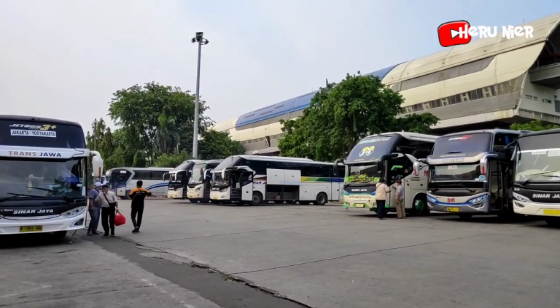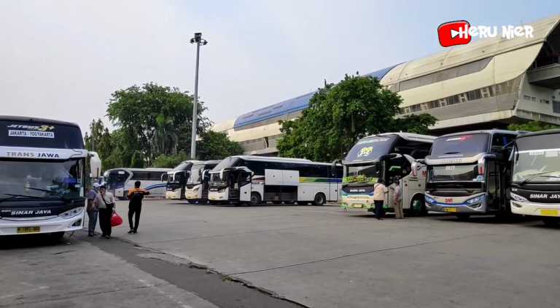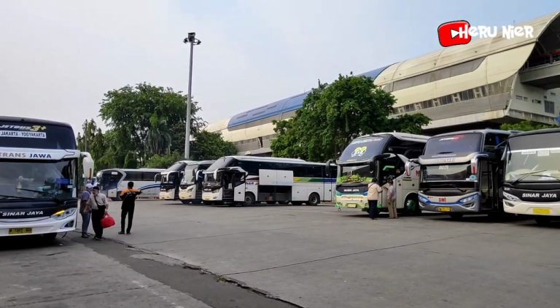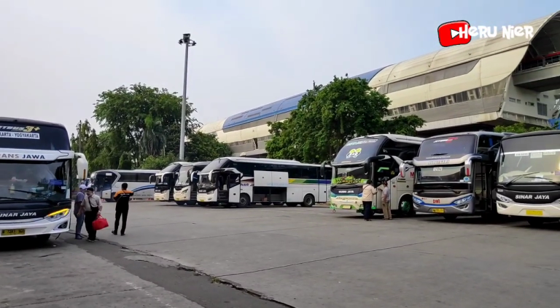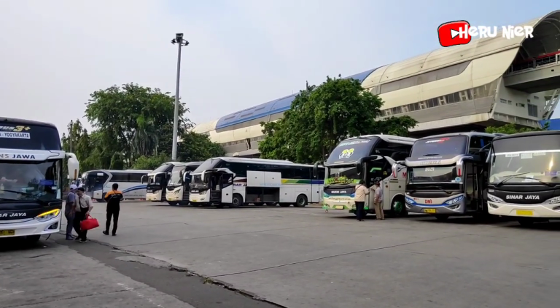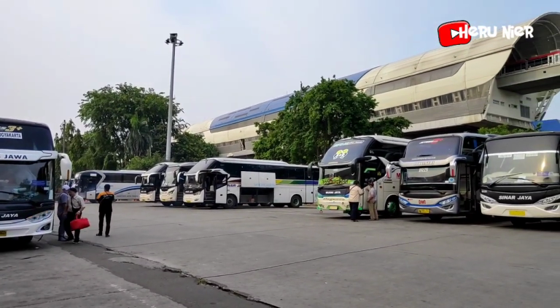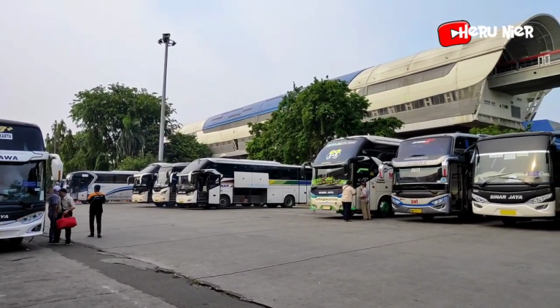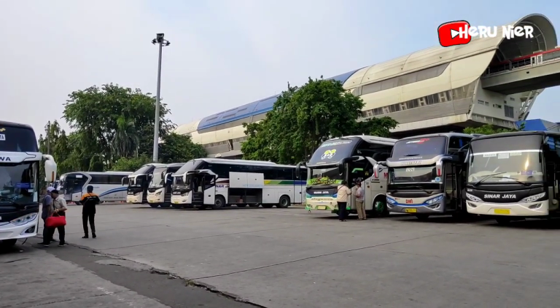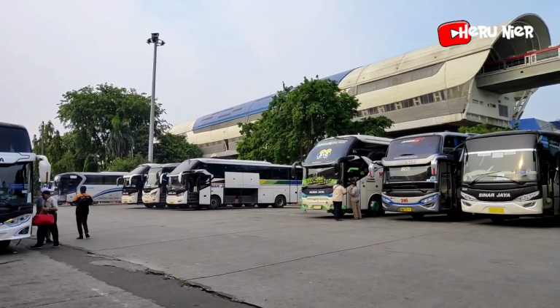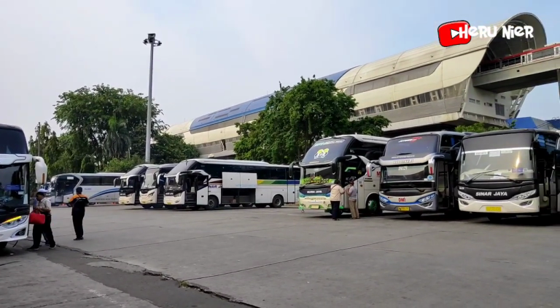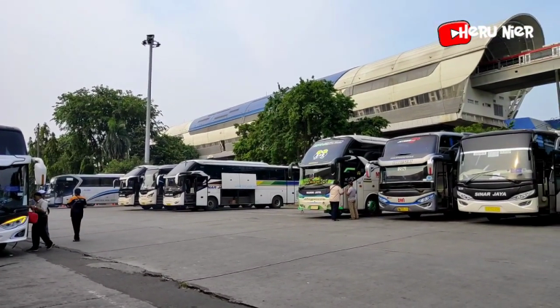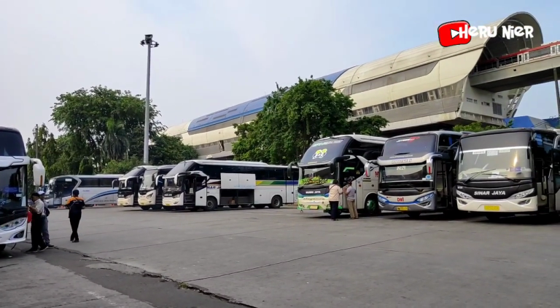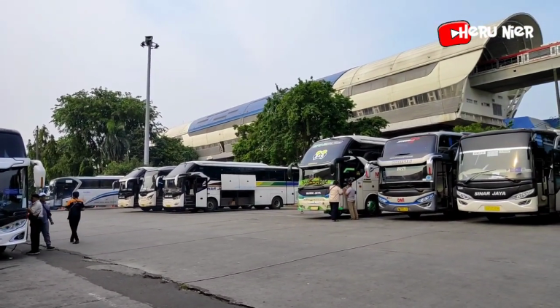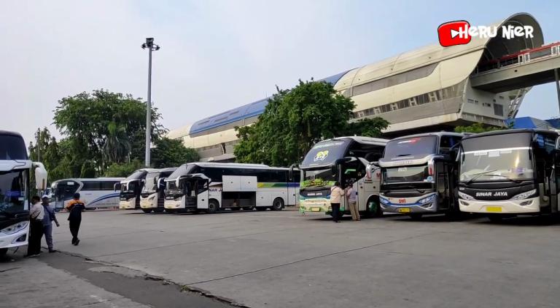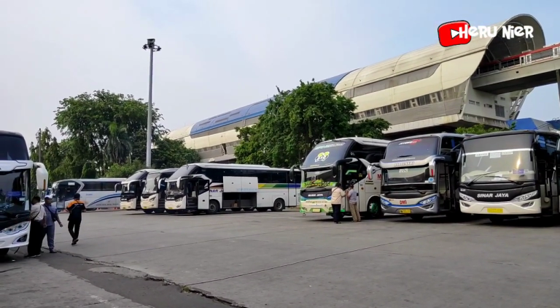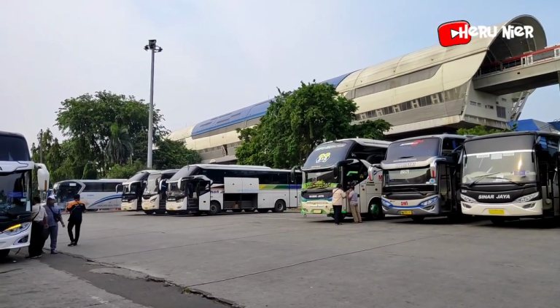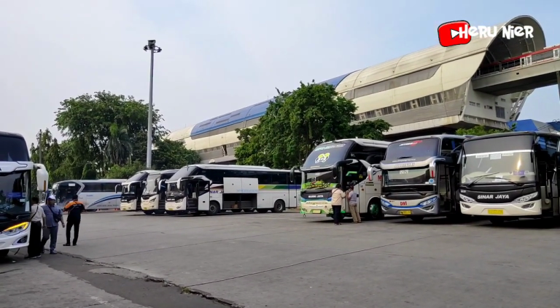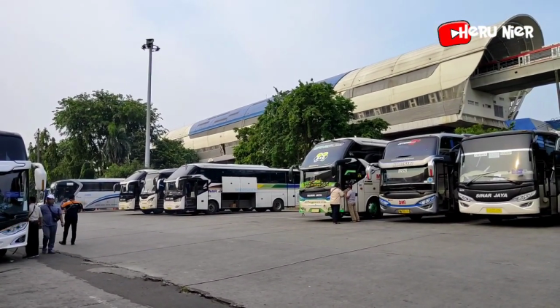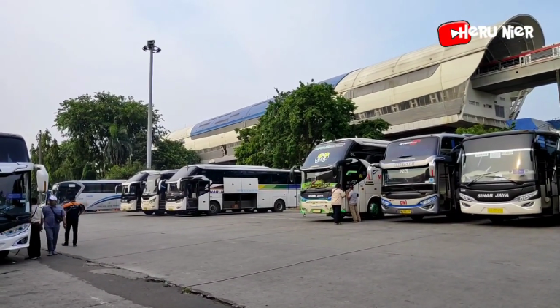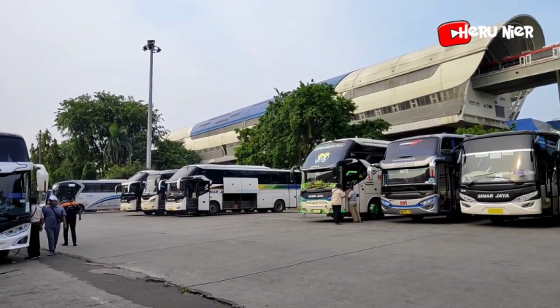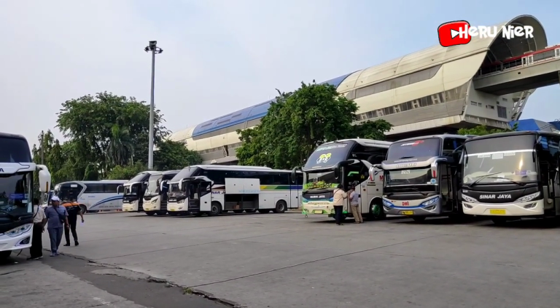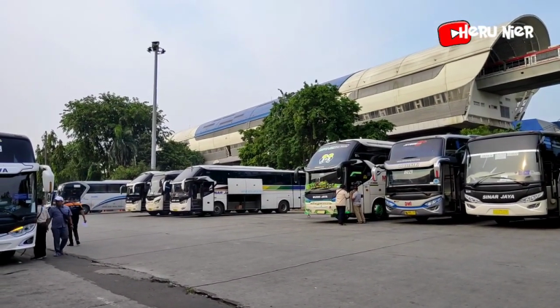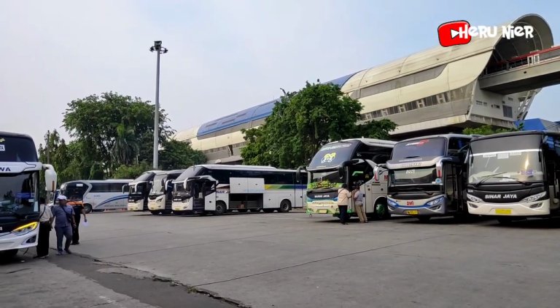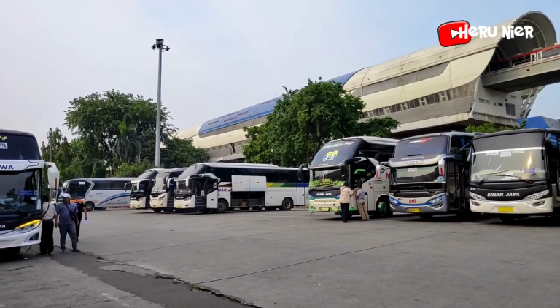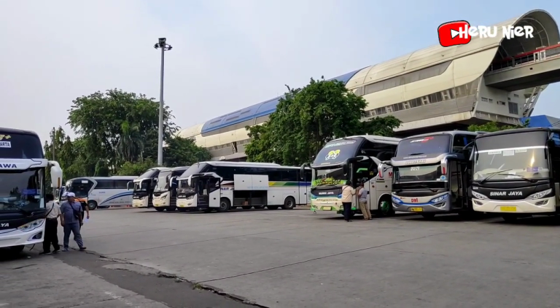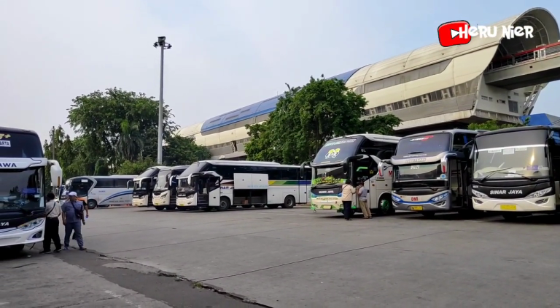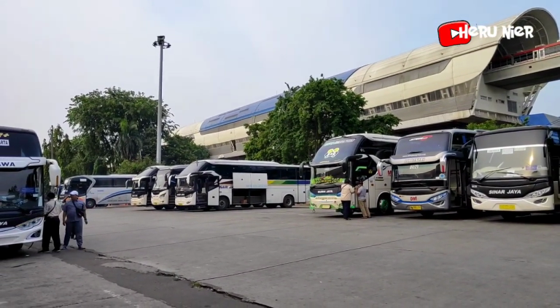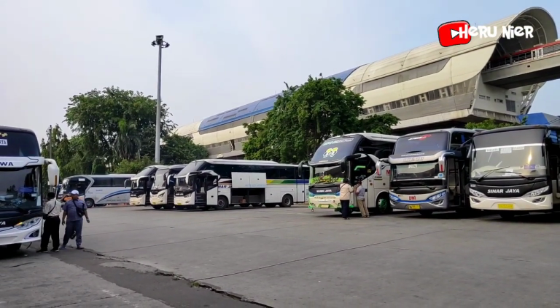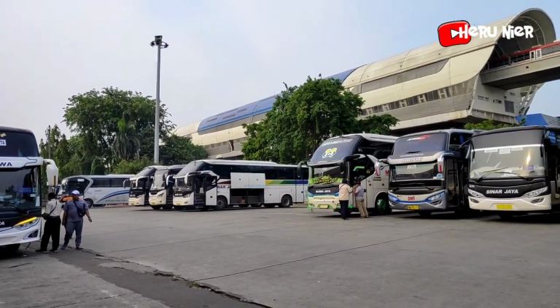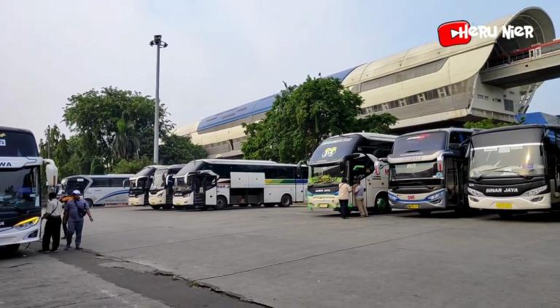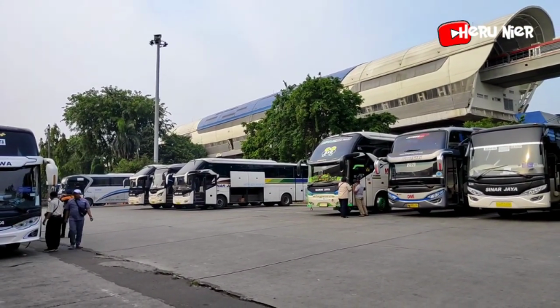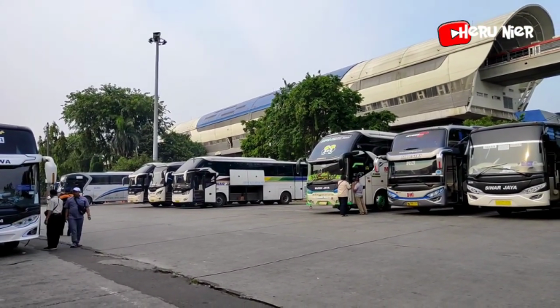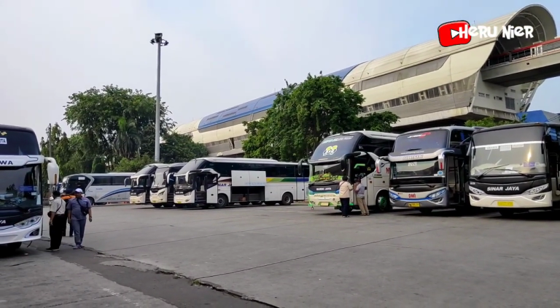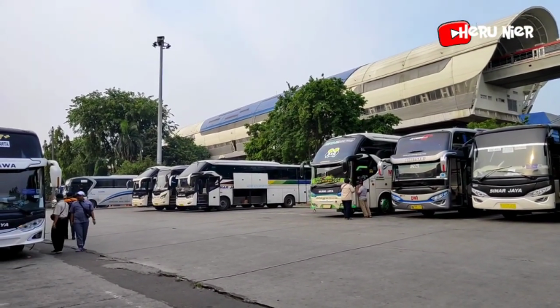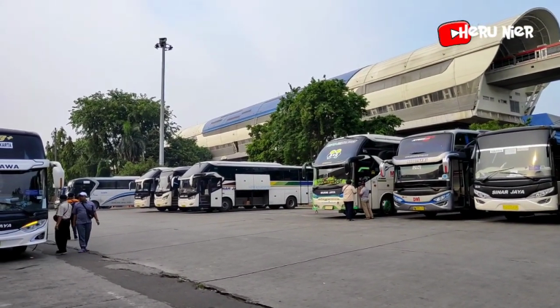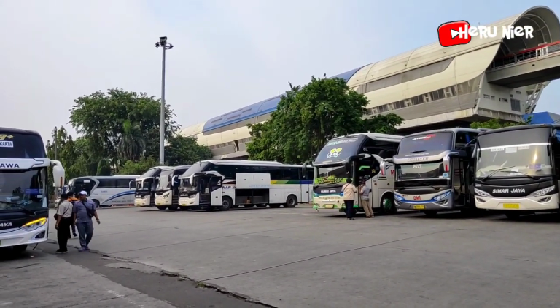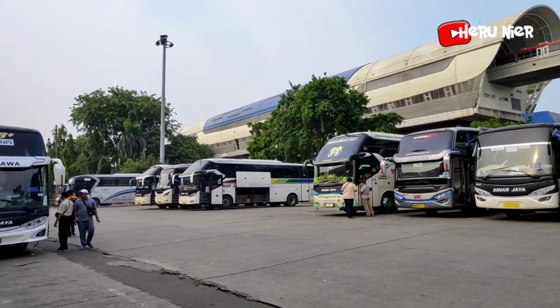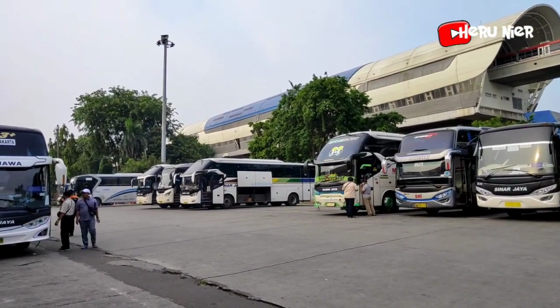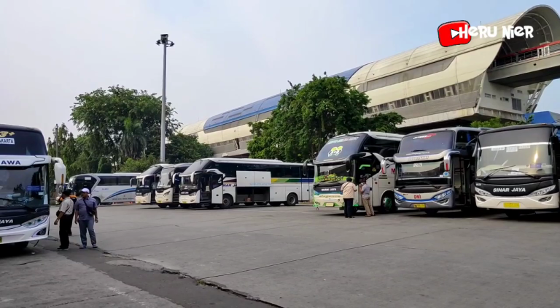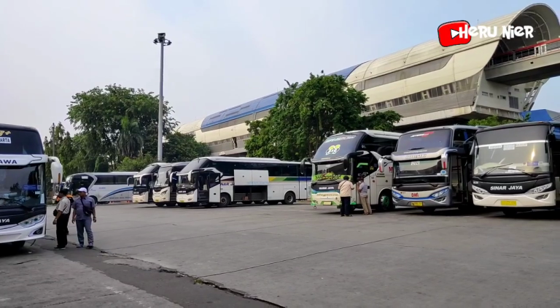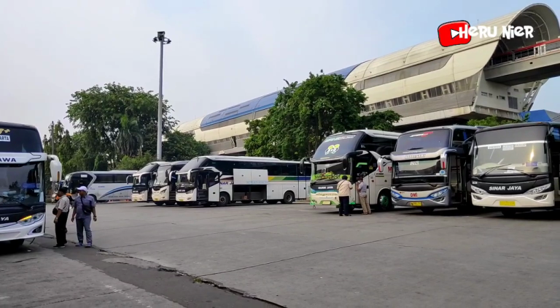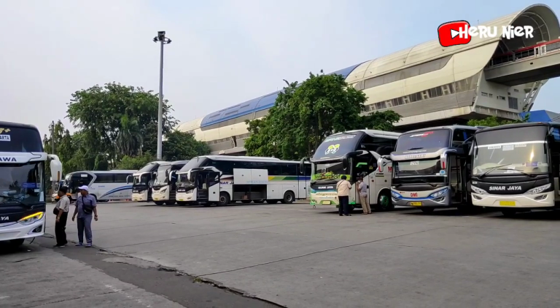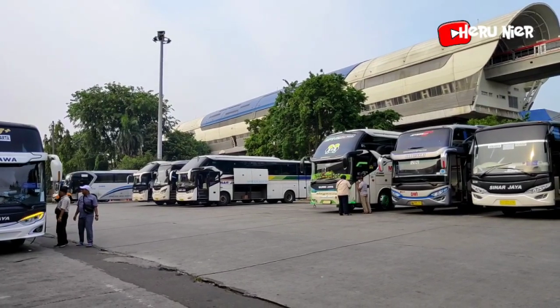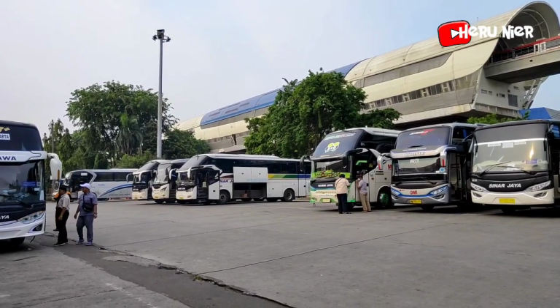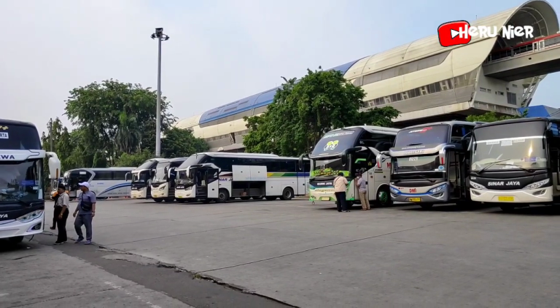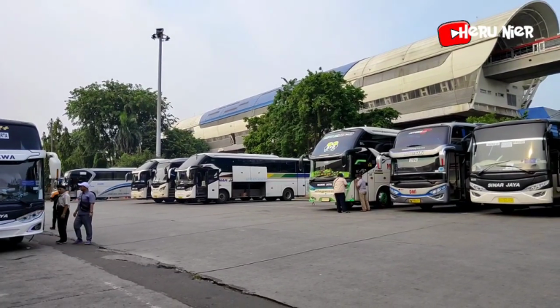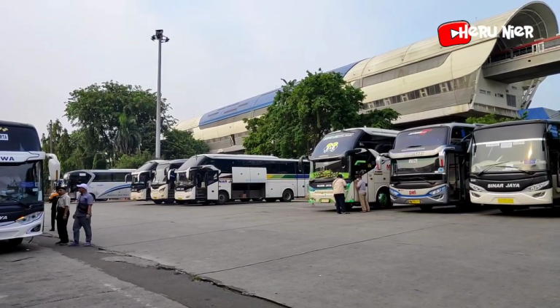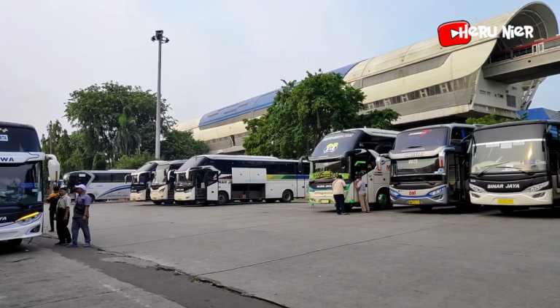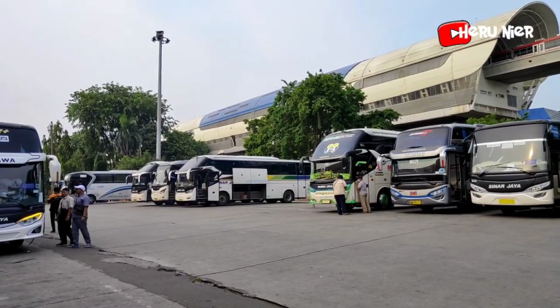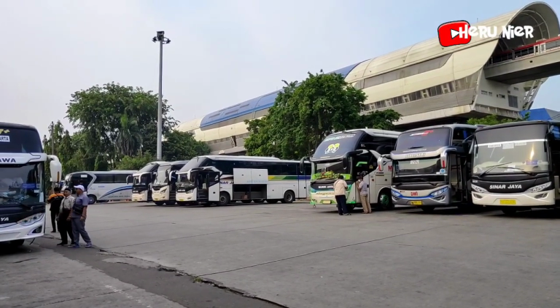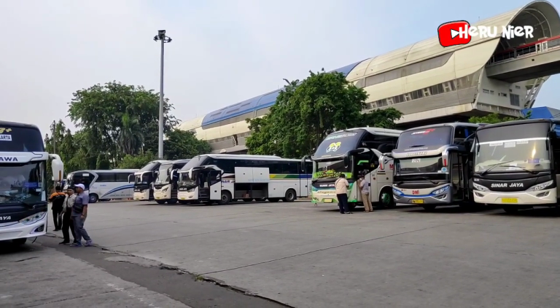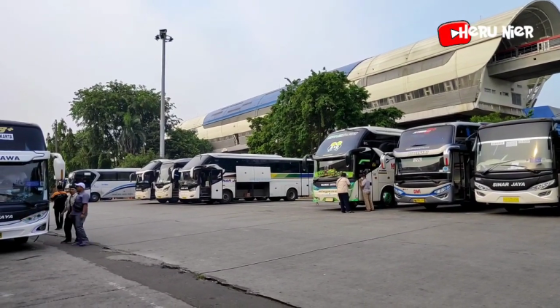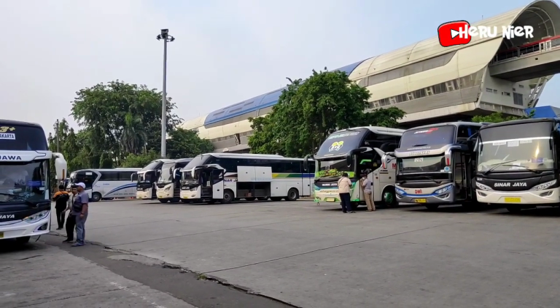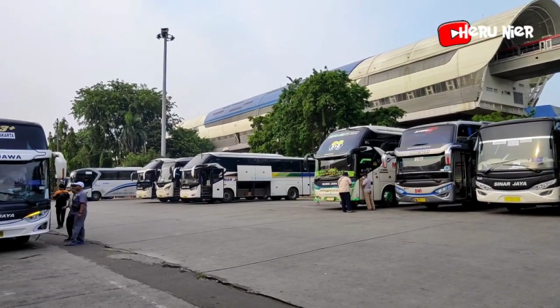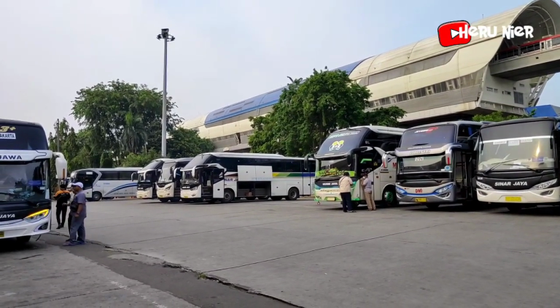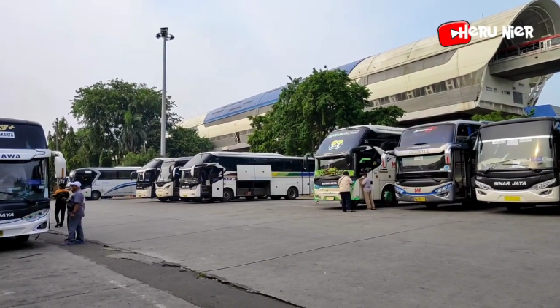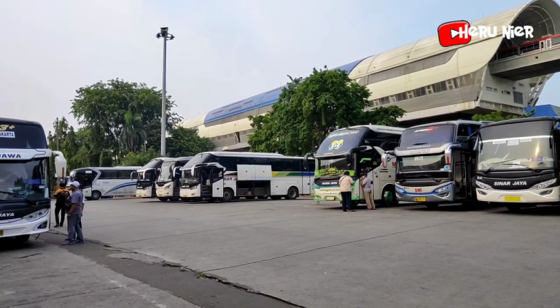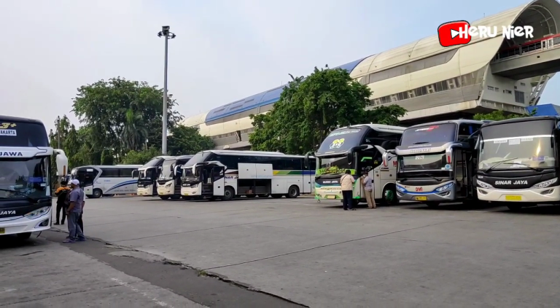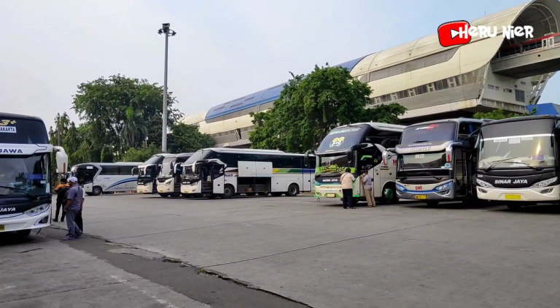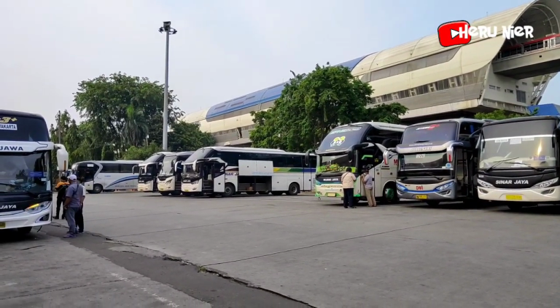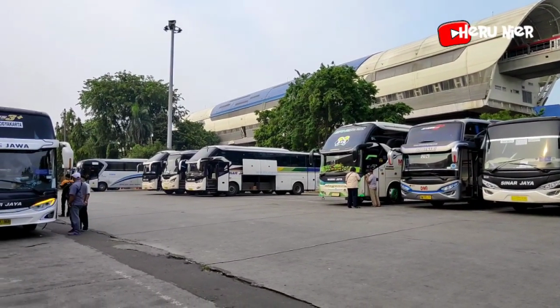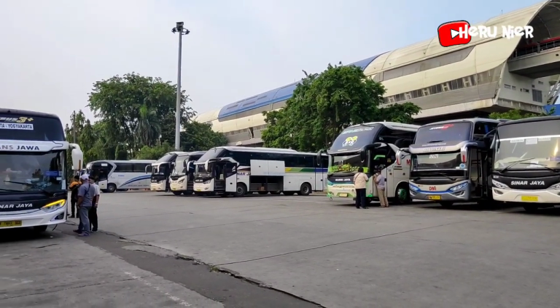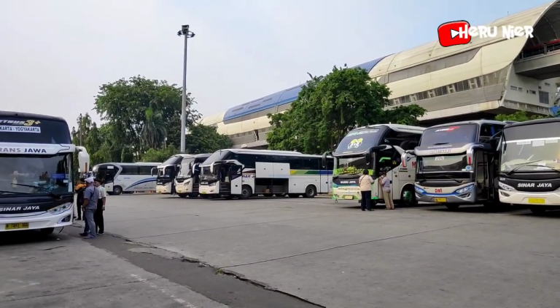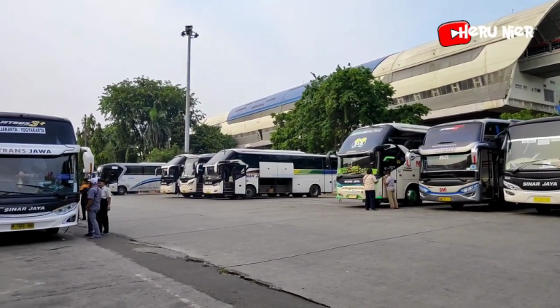Ada armada apa saja untuk sore hari ini dari Terminal Bus Kampung Rambutan? Ikuti terus videonya sampai selesai ya, teman-teman. Dan selamat menyaksikan.